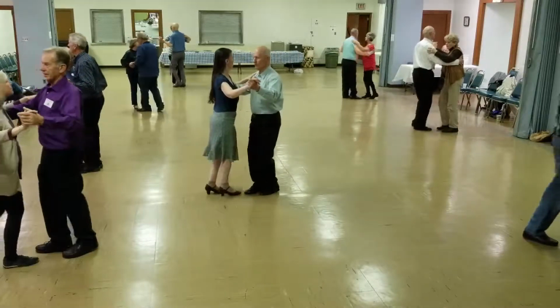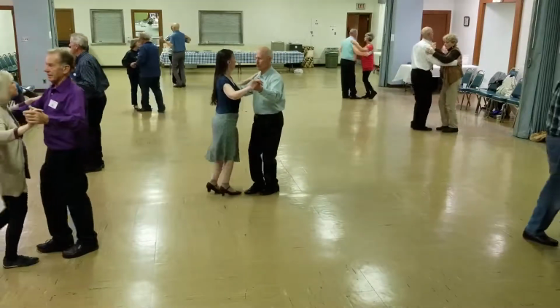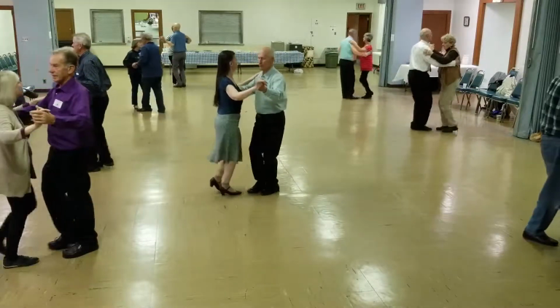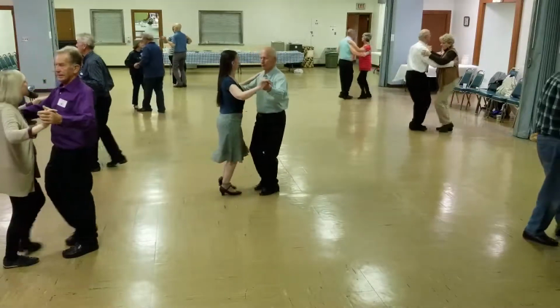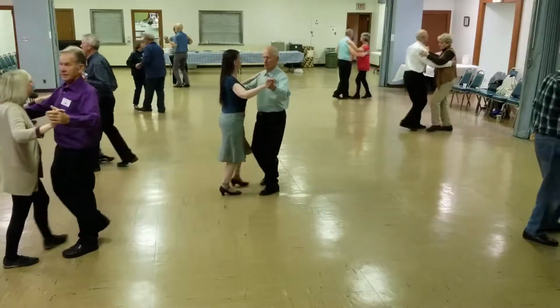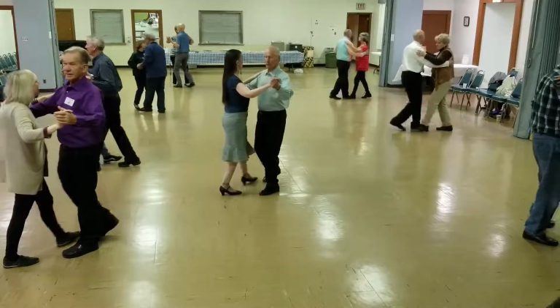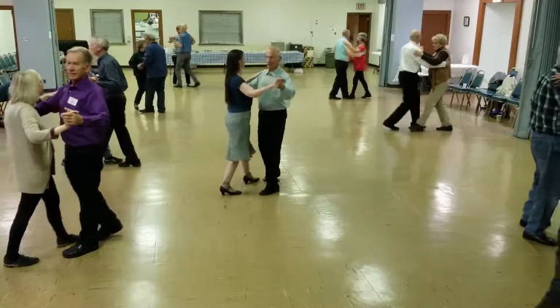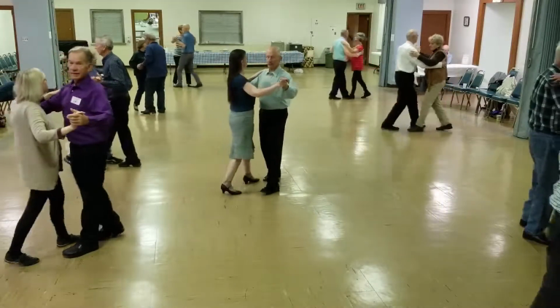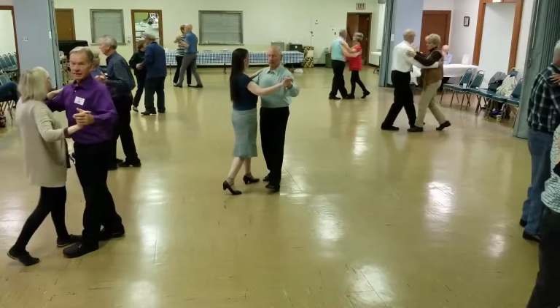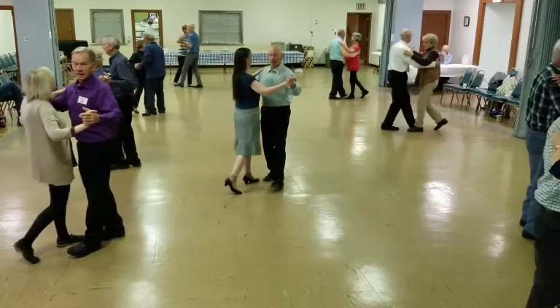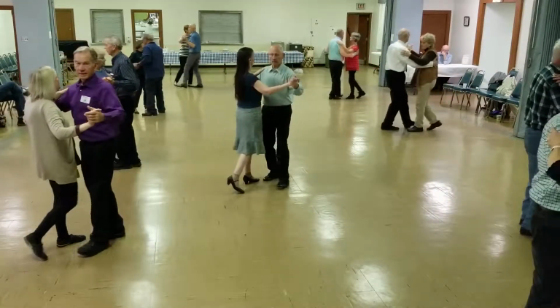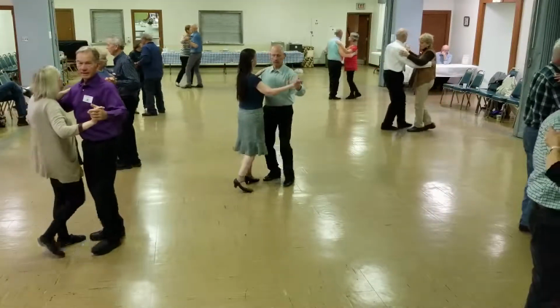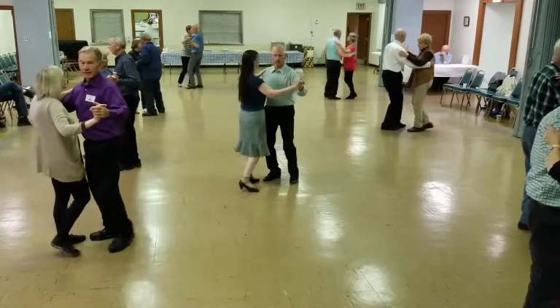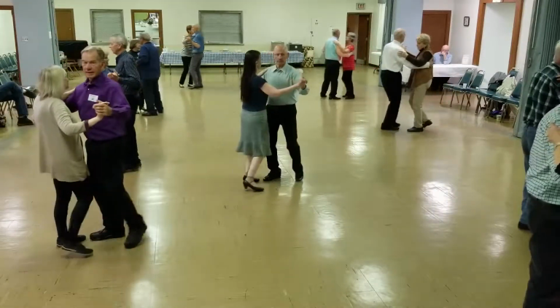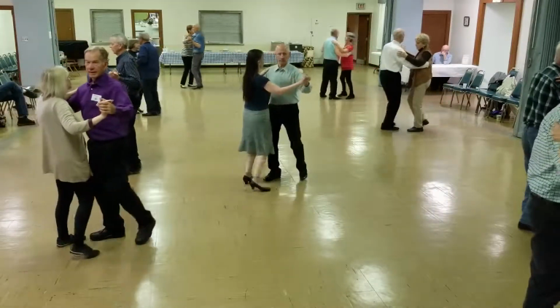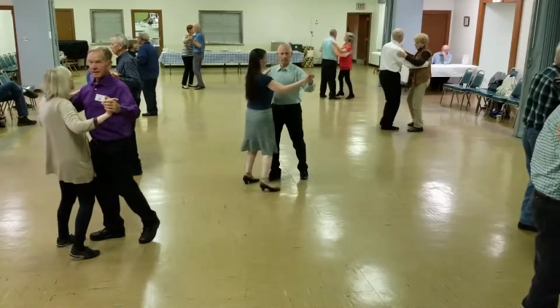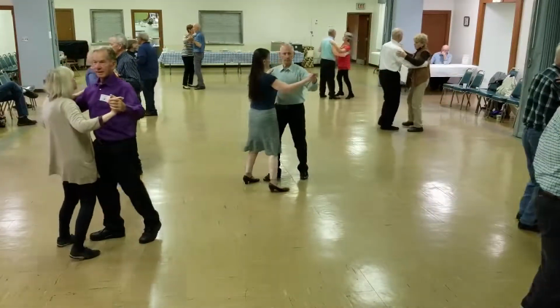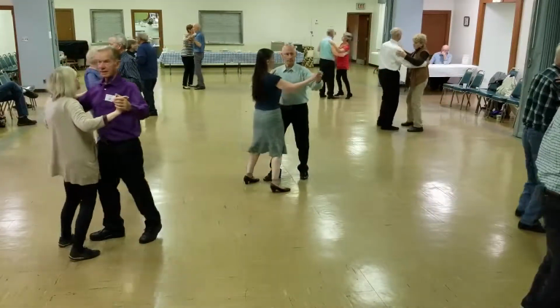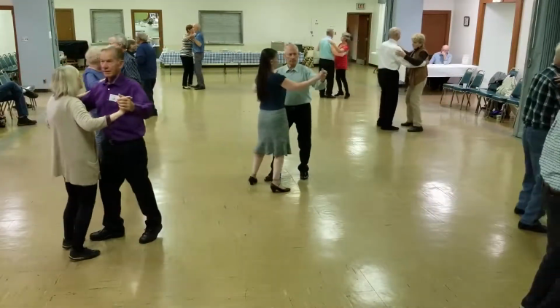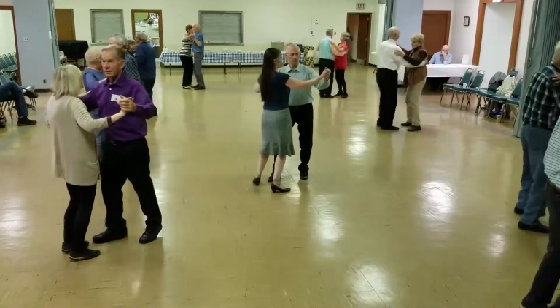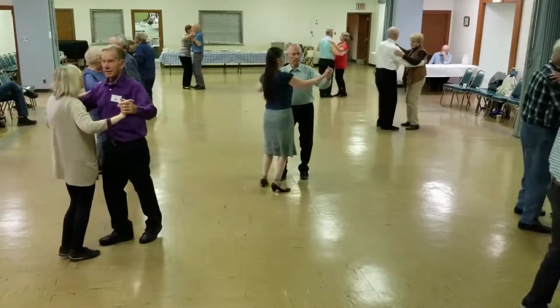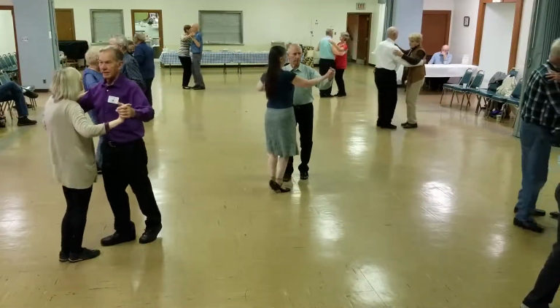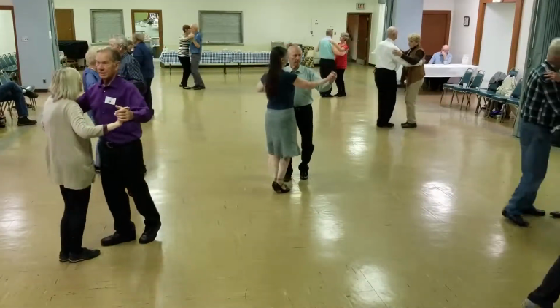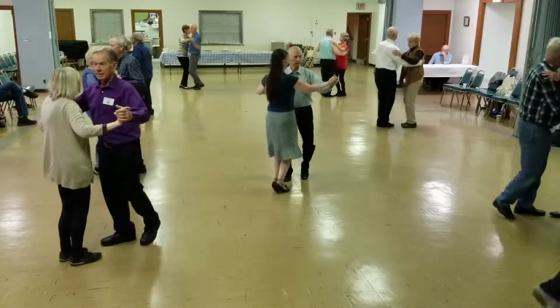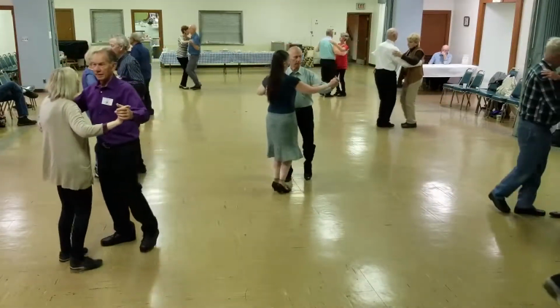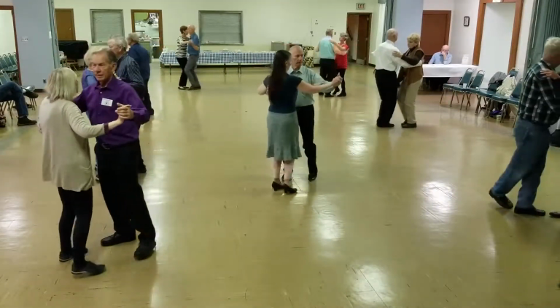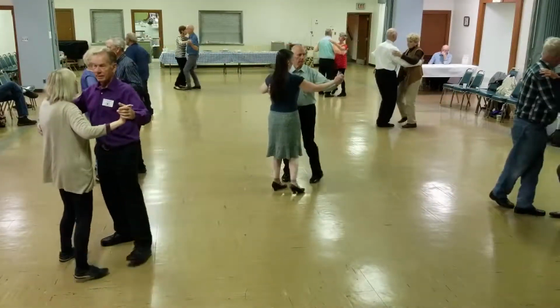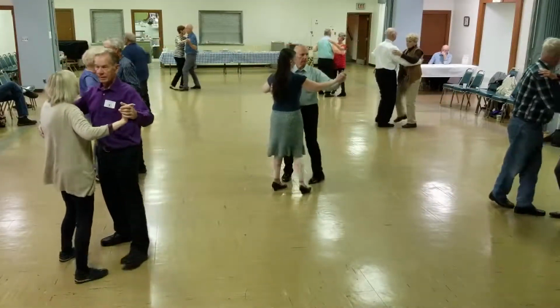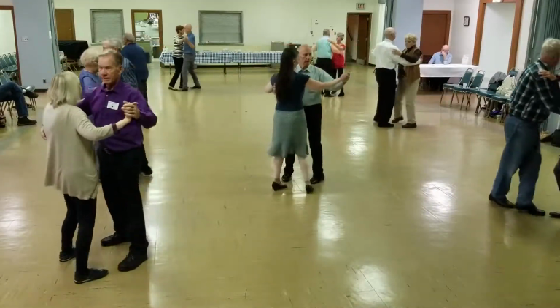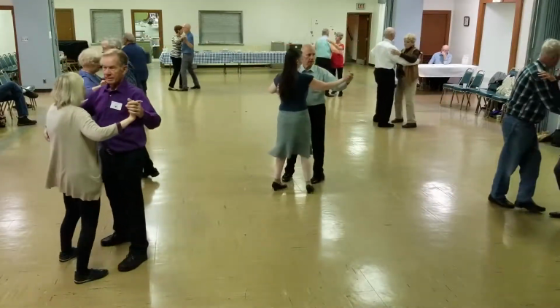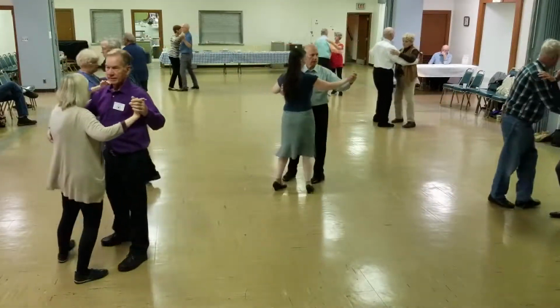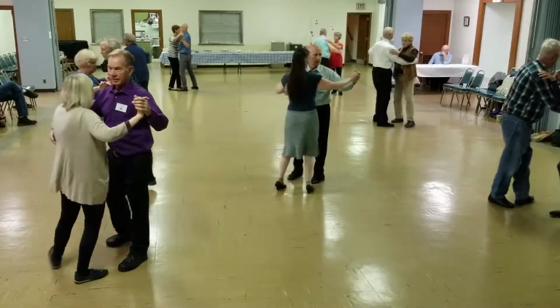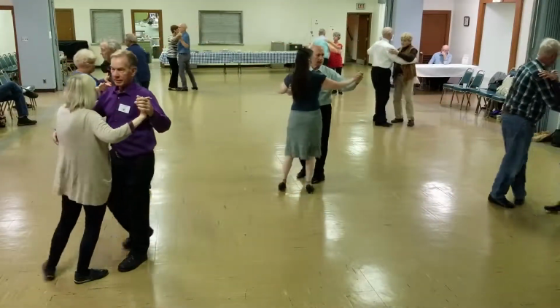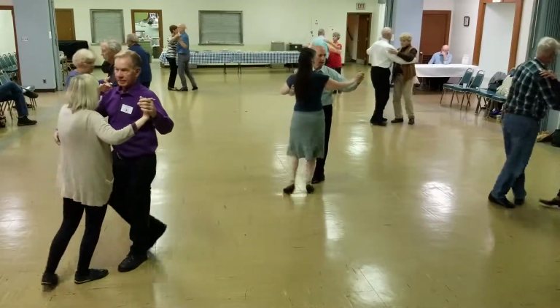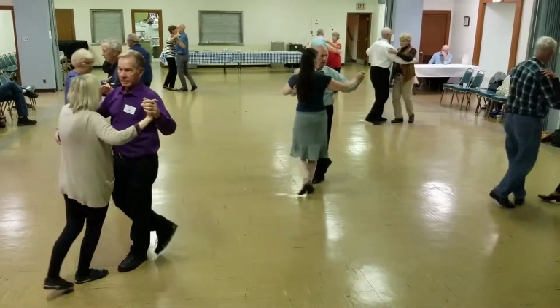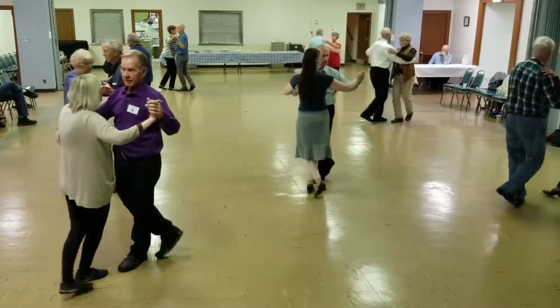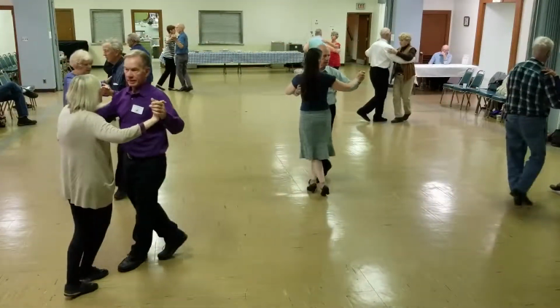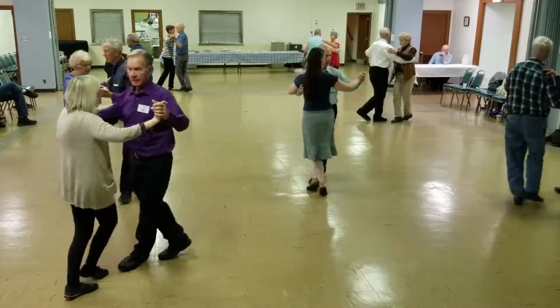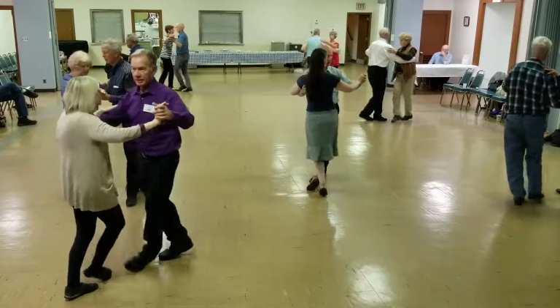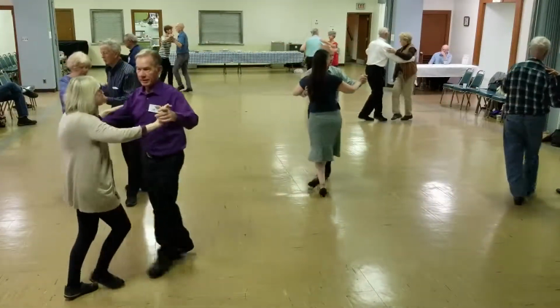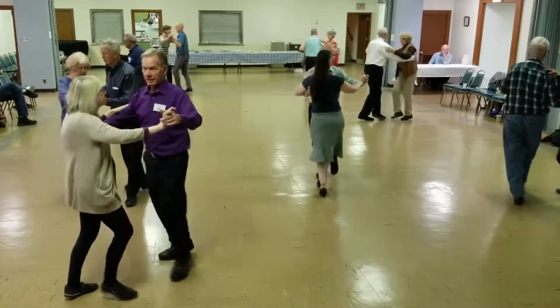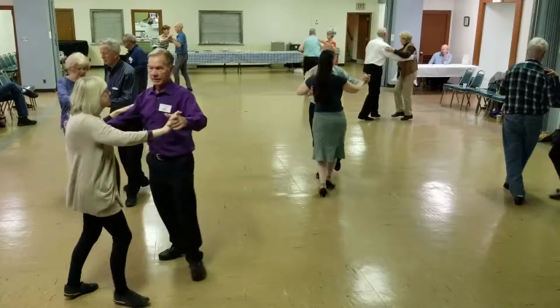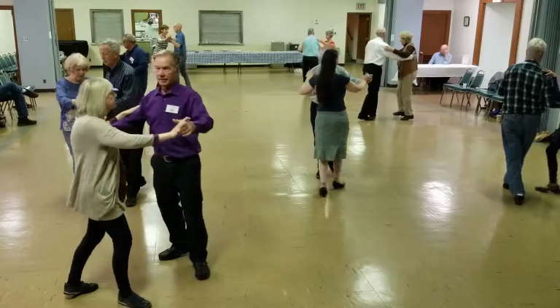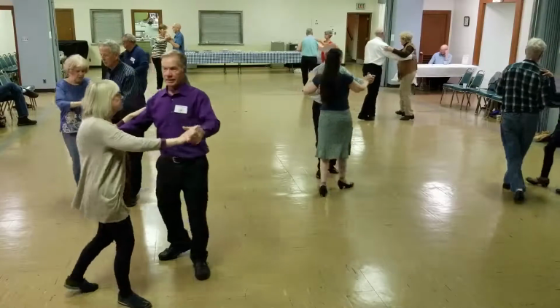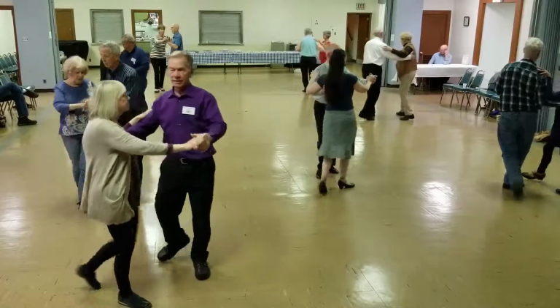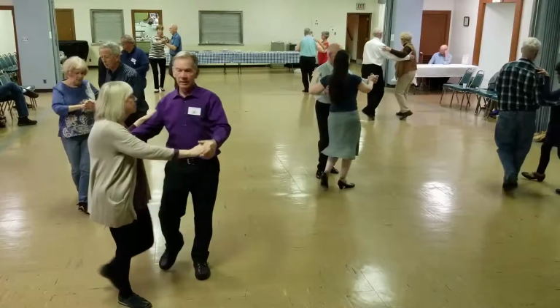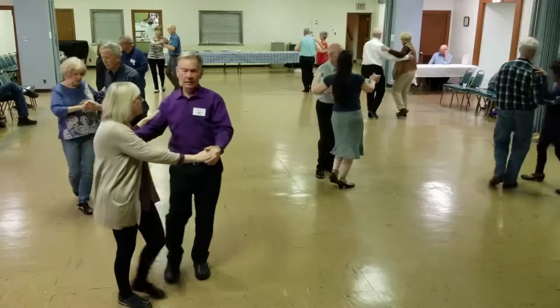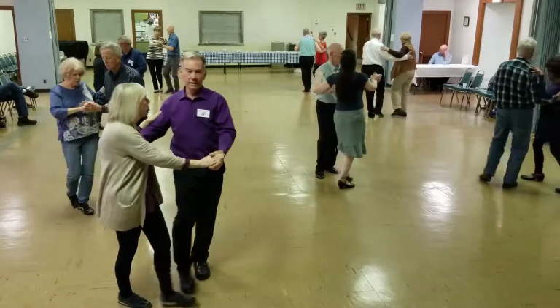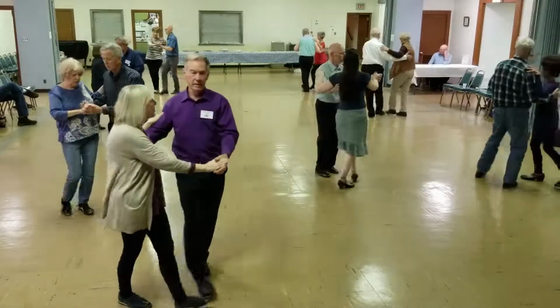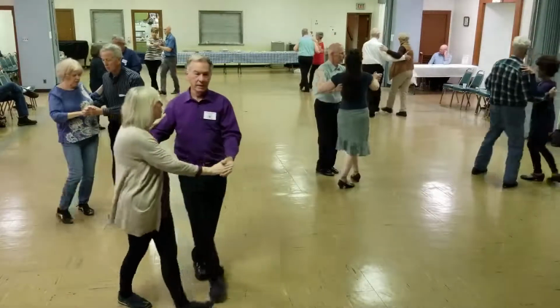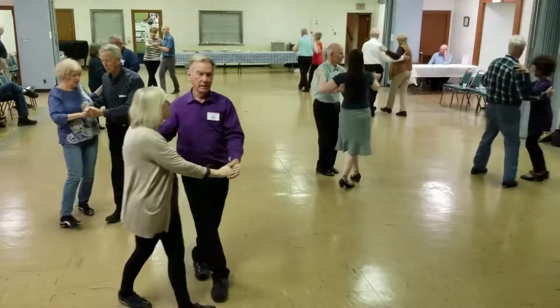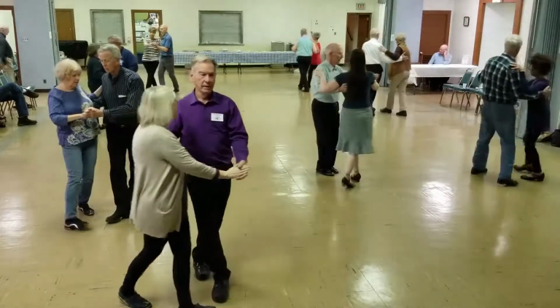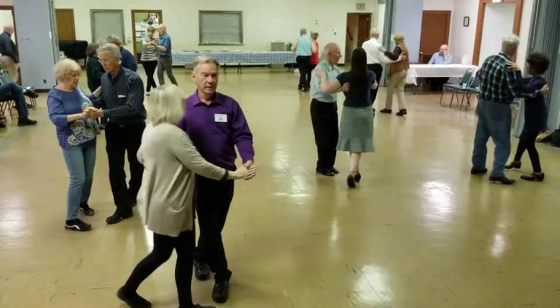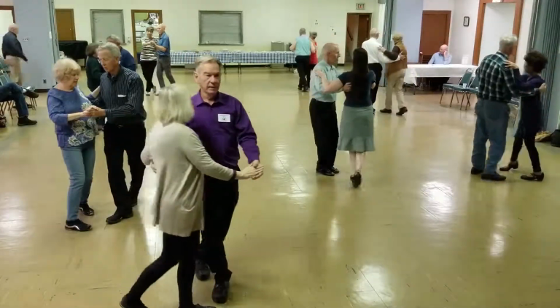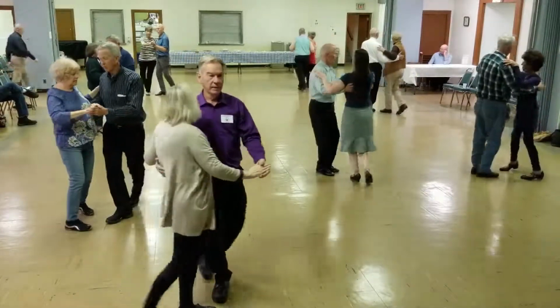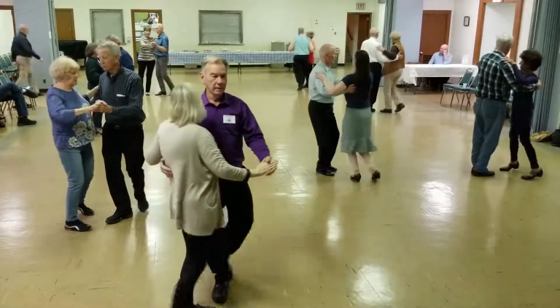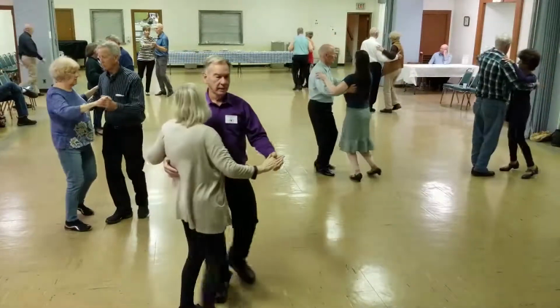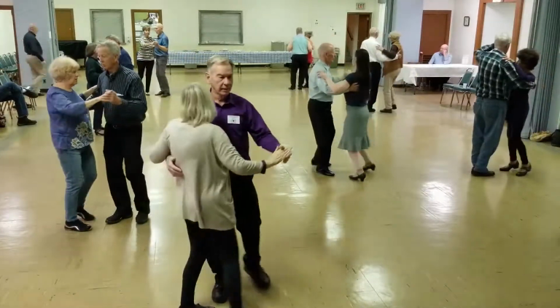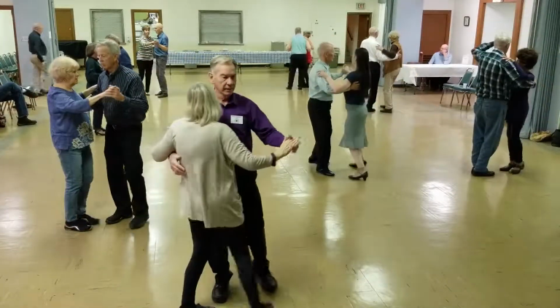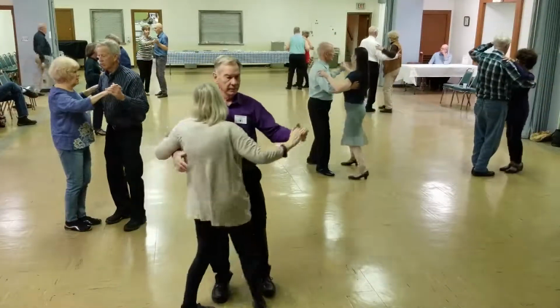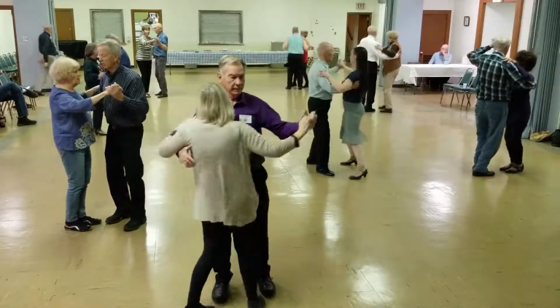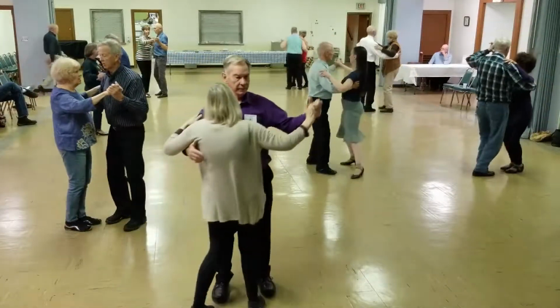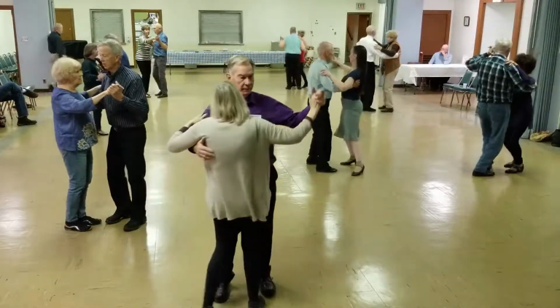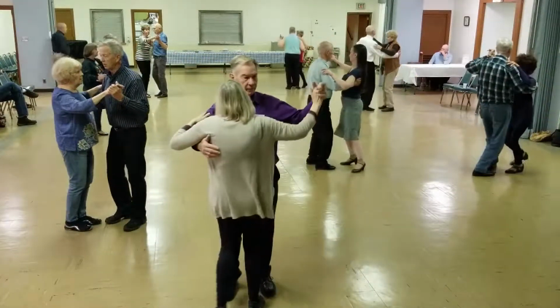Five, five, three, three, face closed, left turn to the wall.